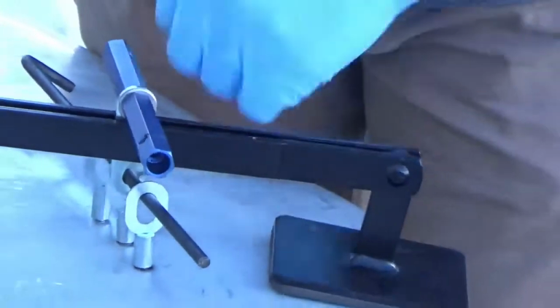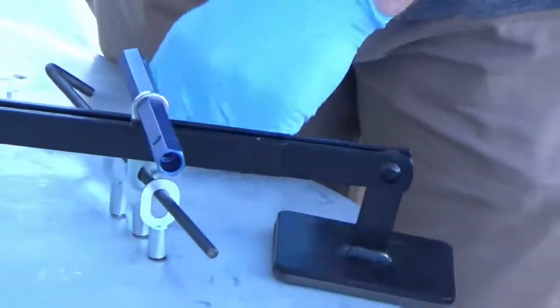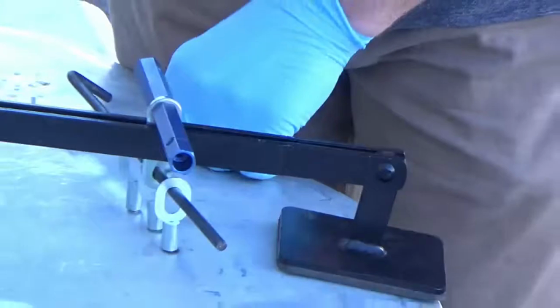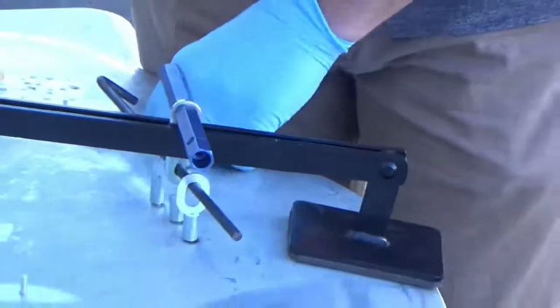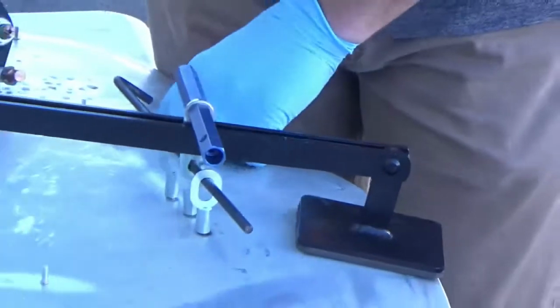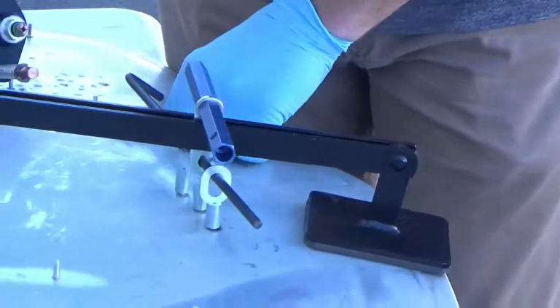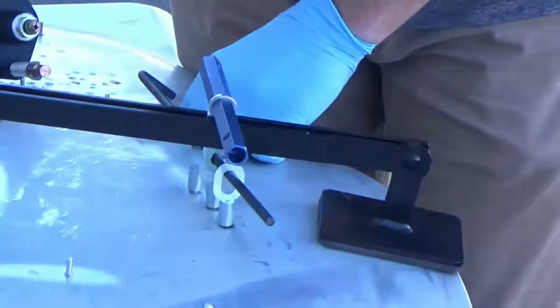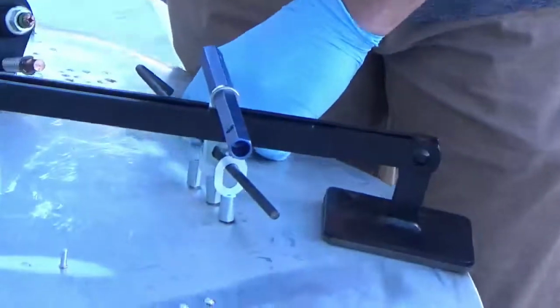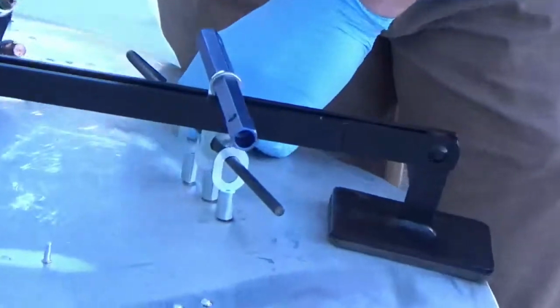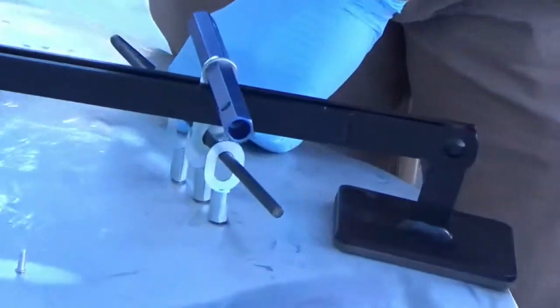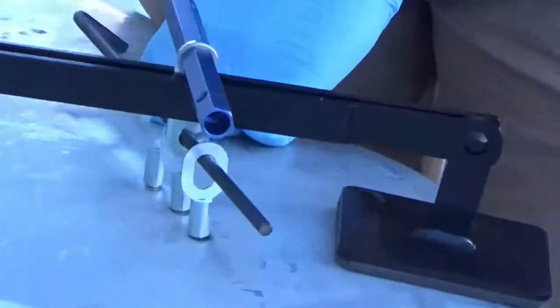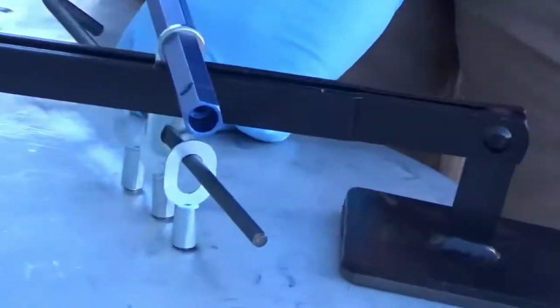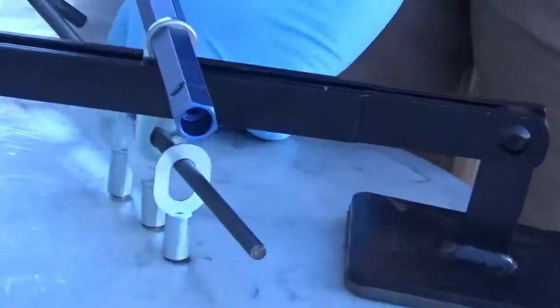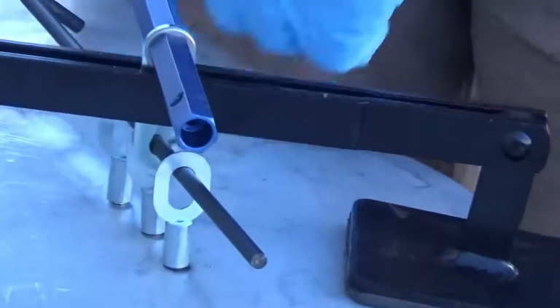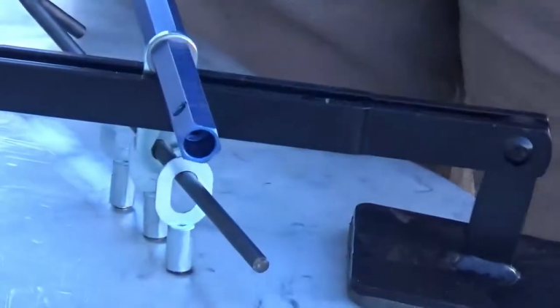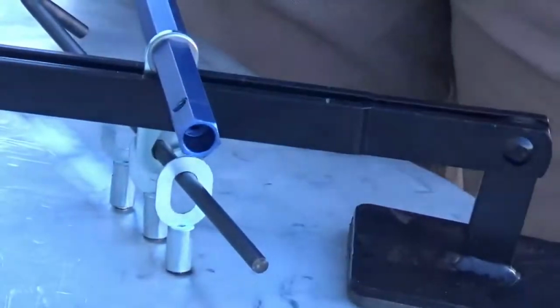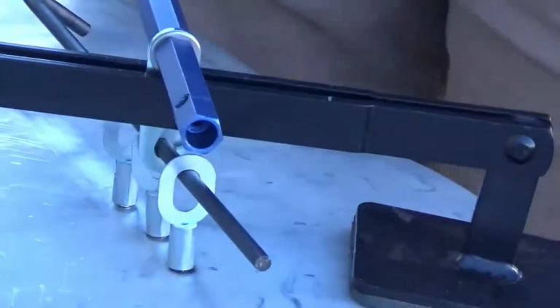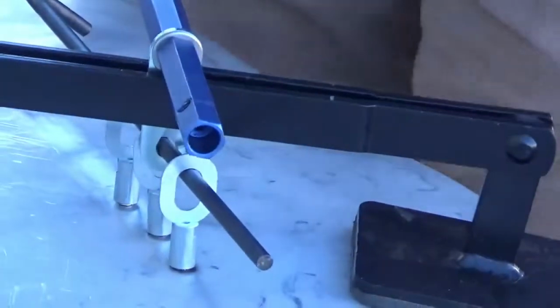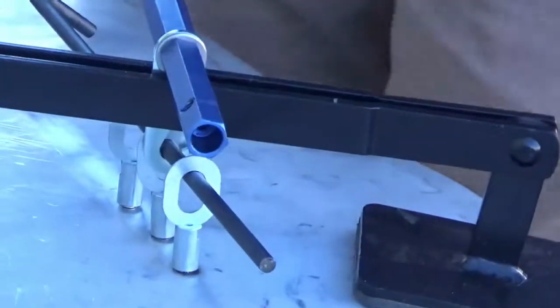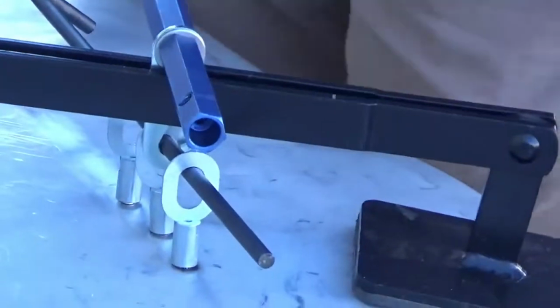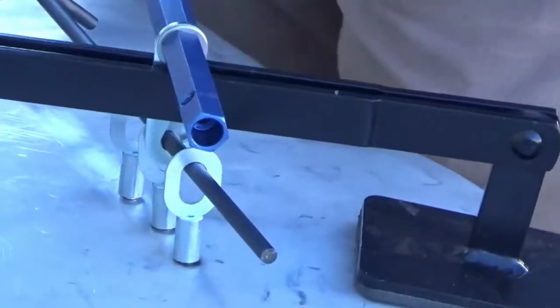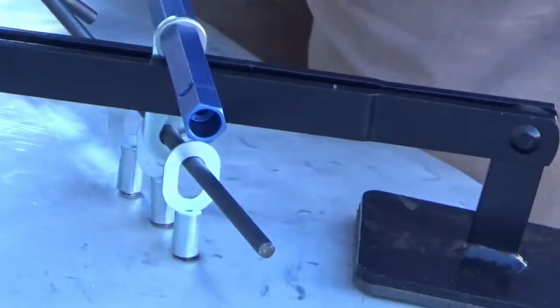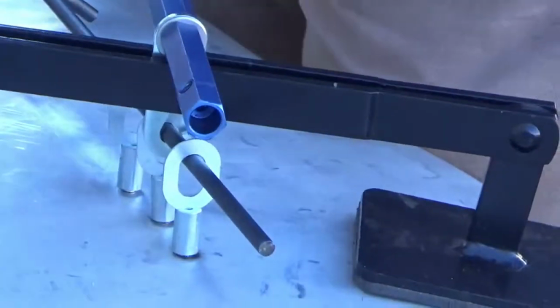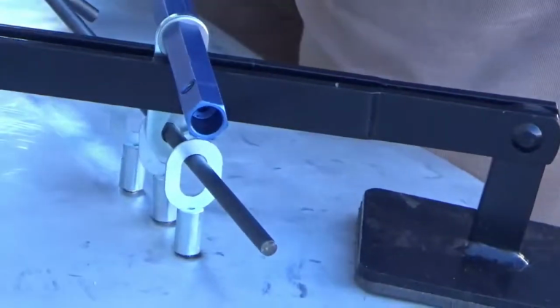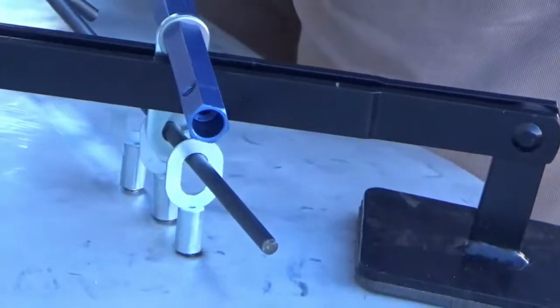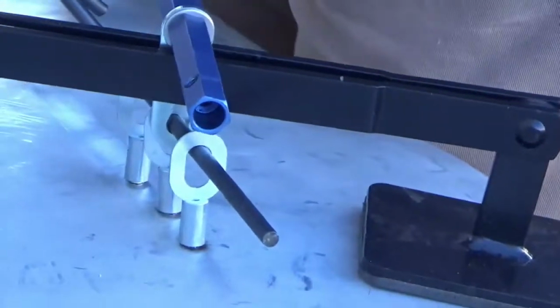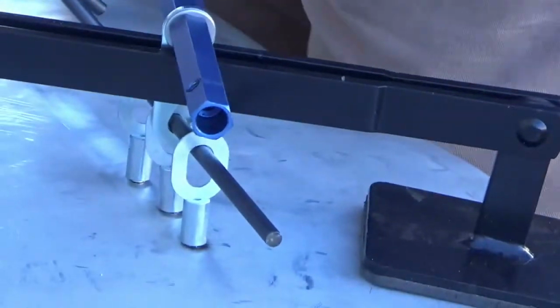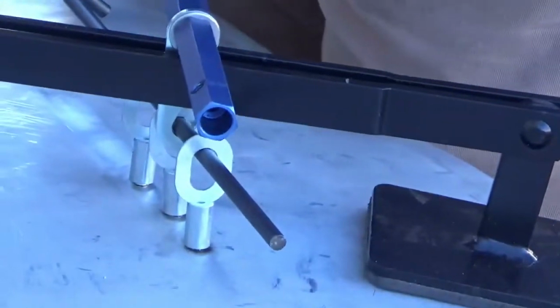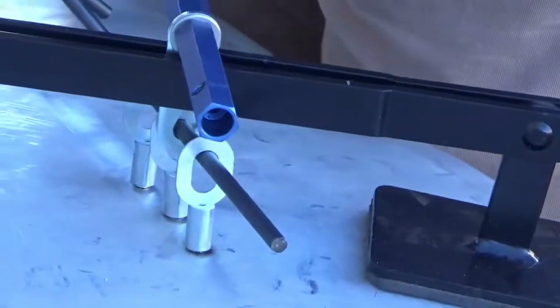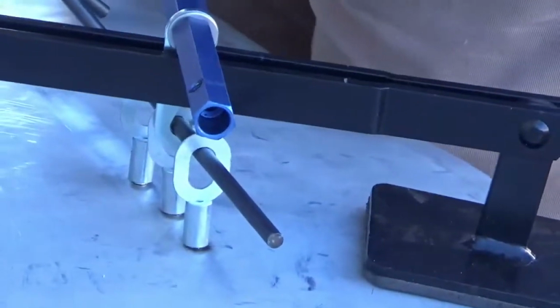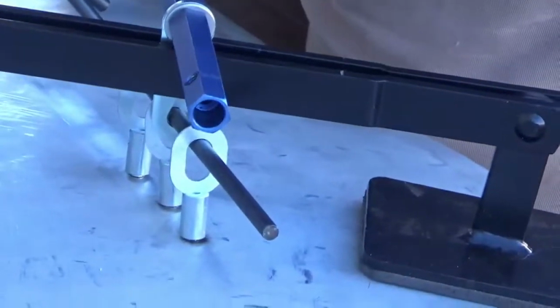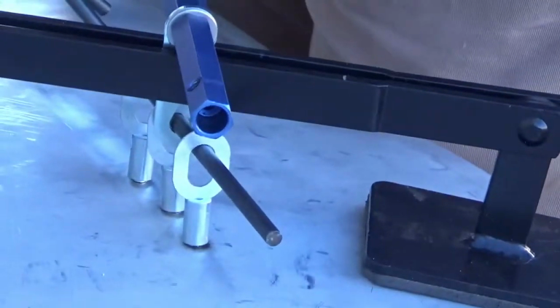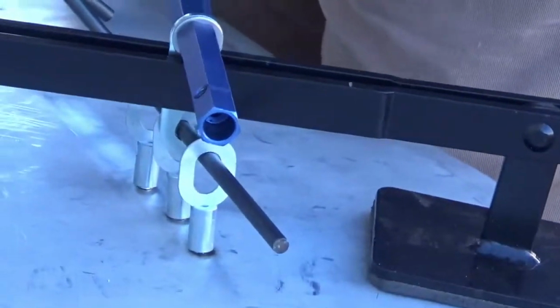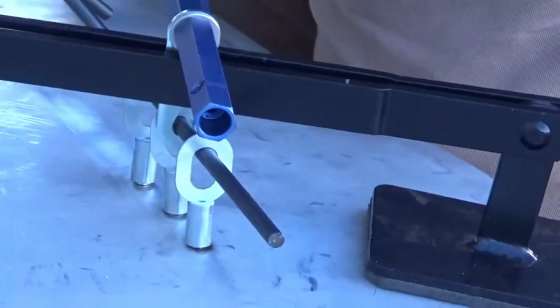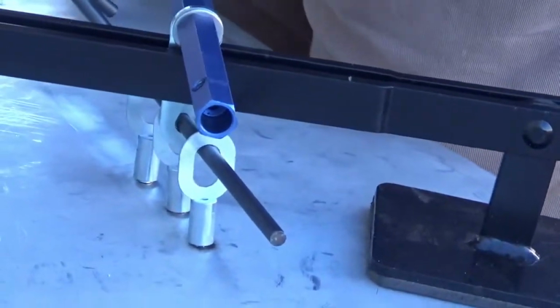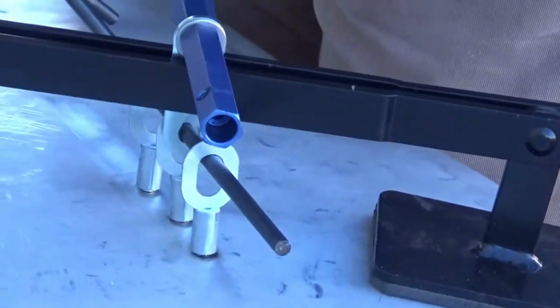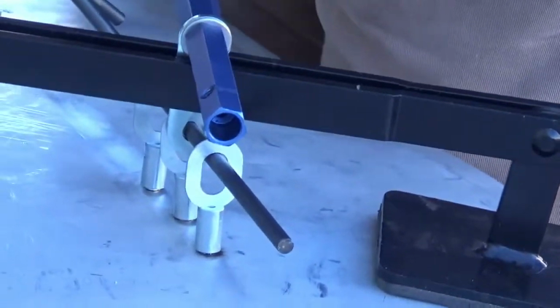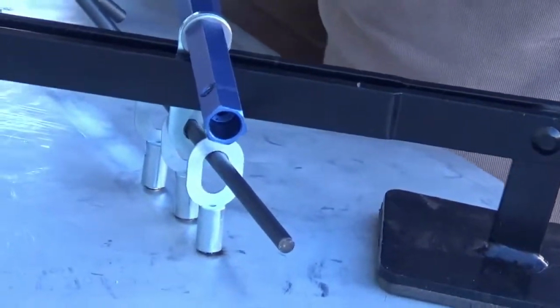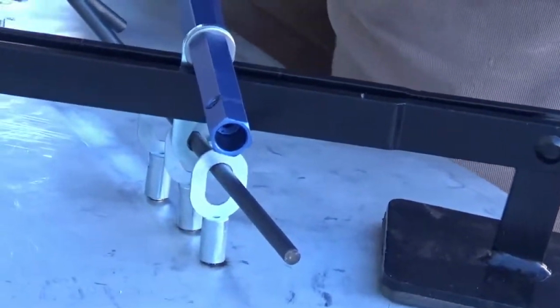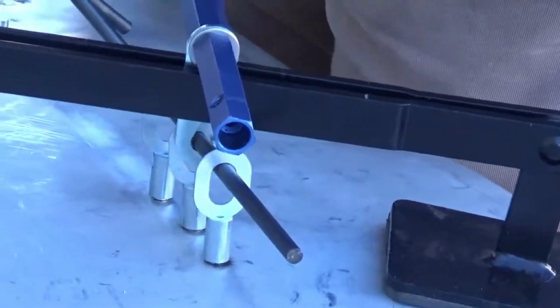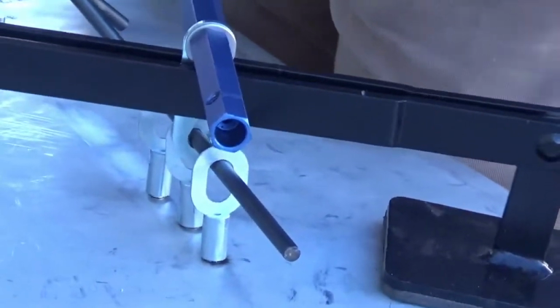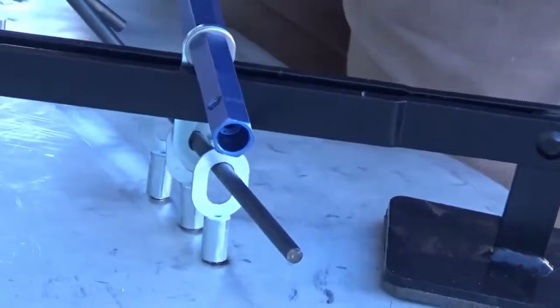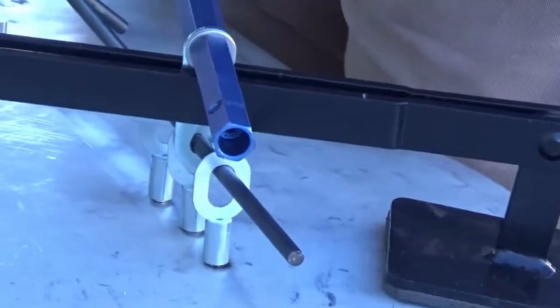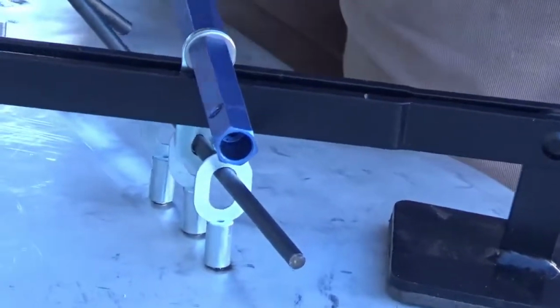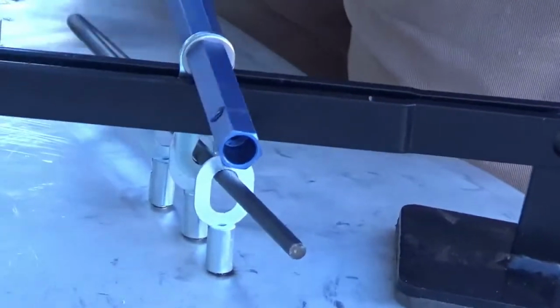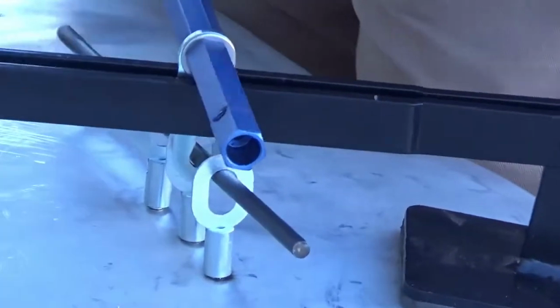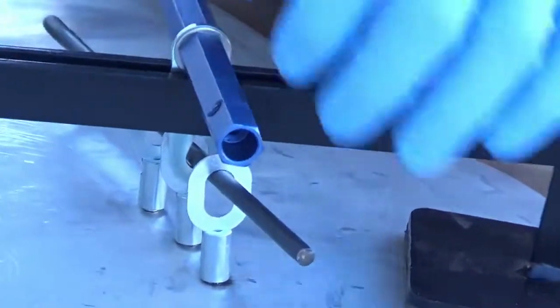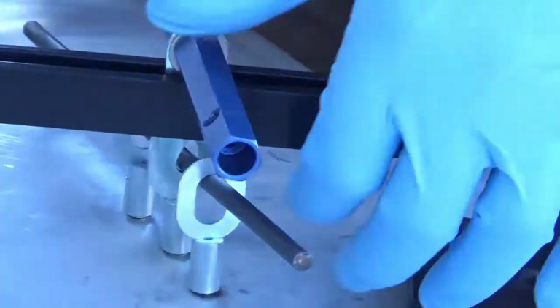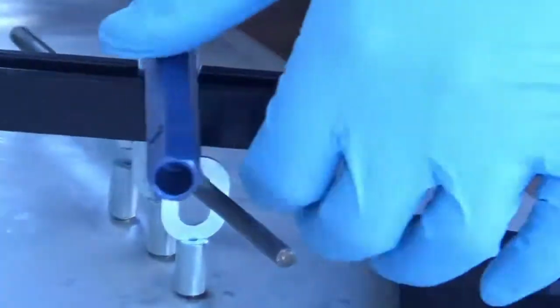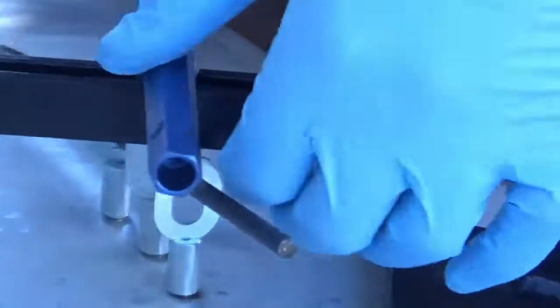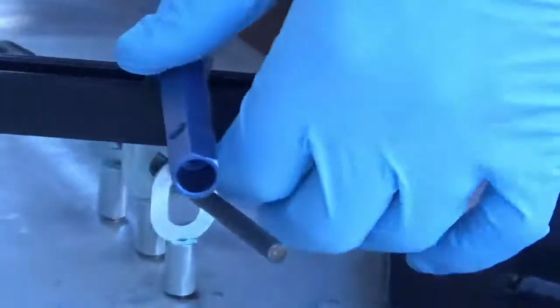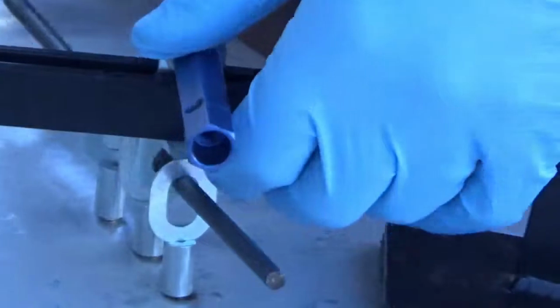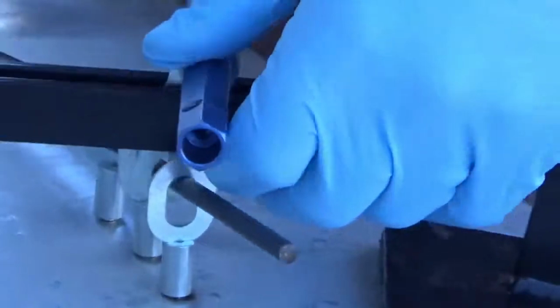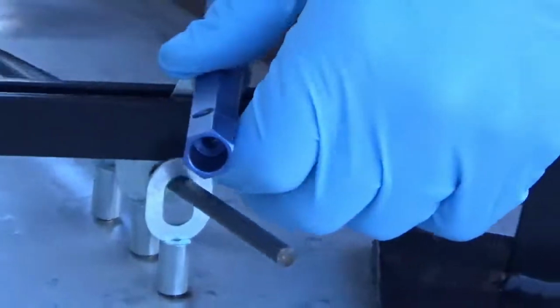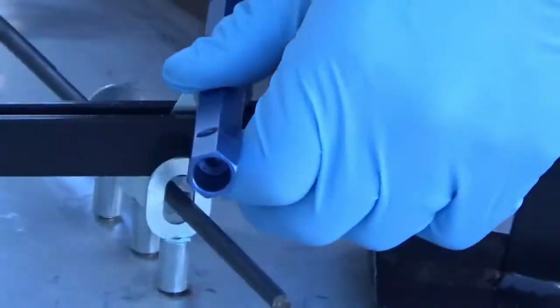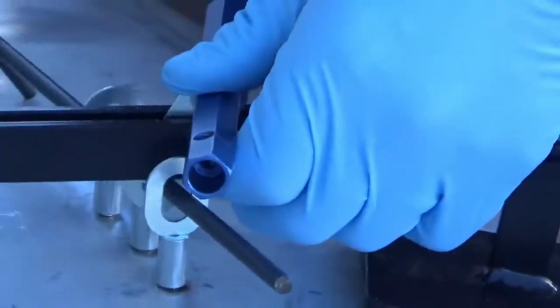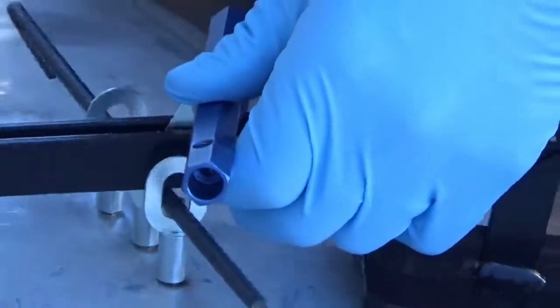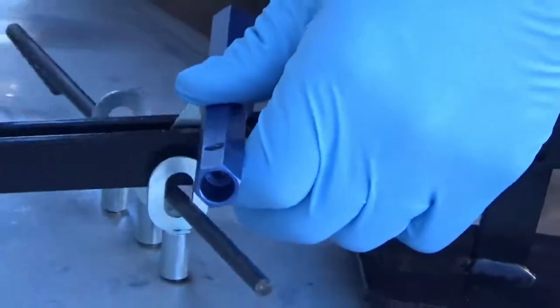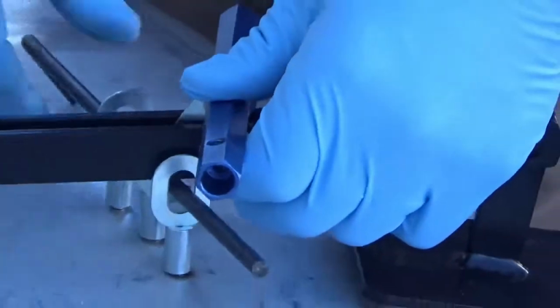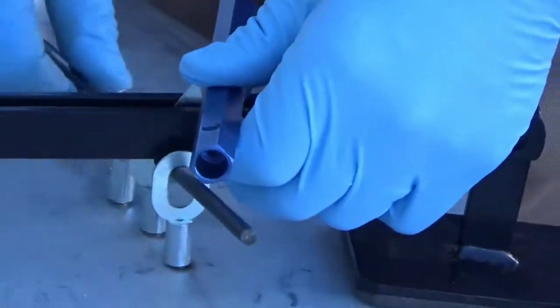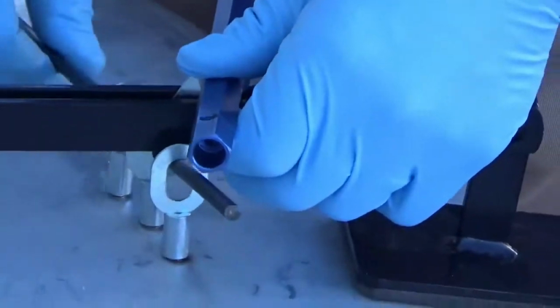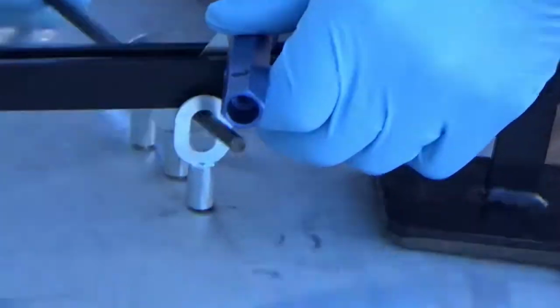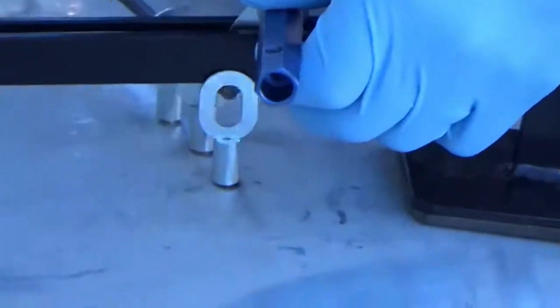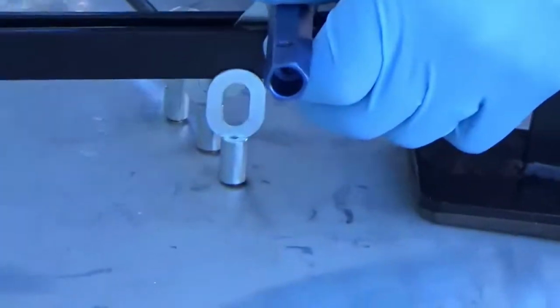Otherwise, you can use the T-handle, as mentioned earlier, while hitting the crown of the dent with your hammer.